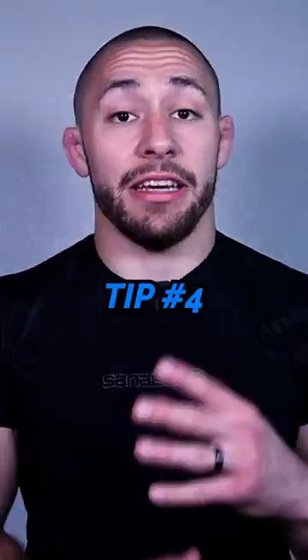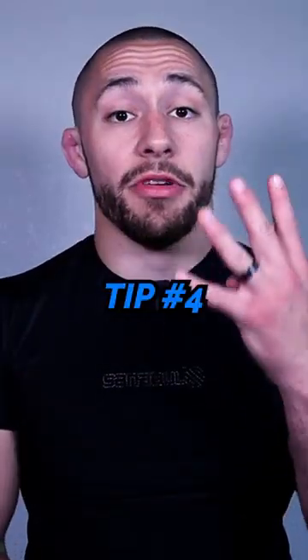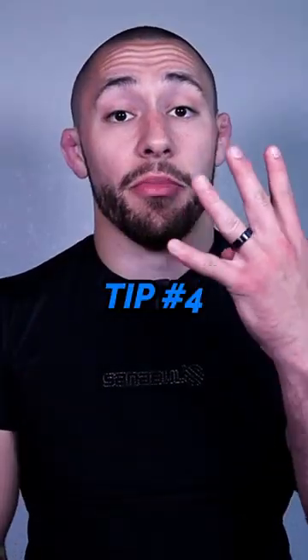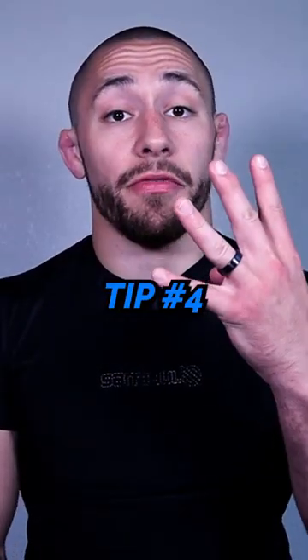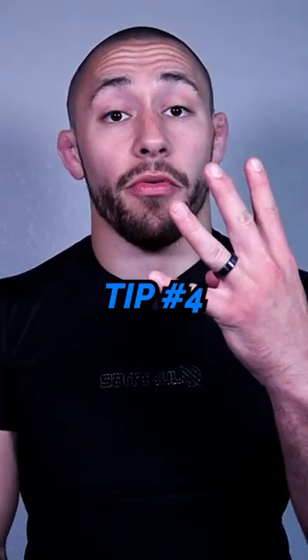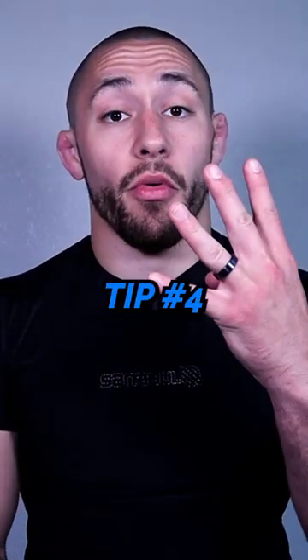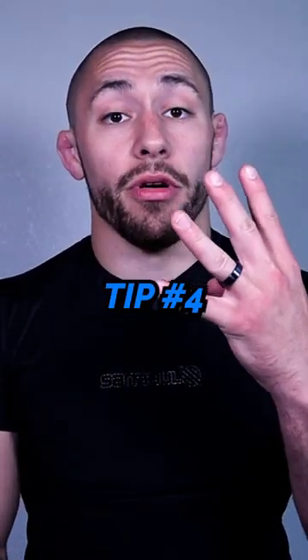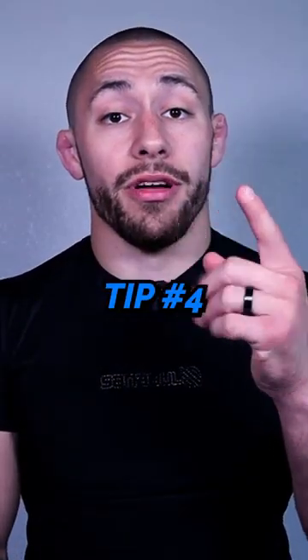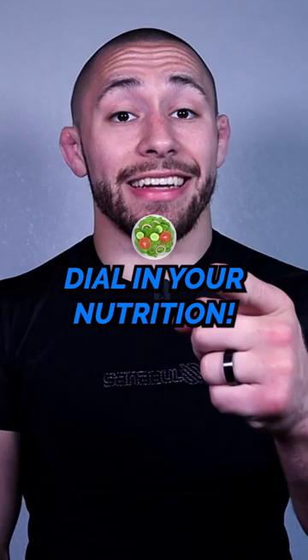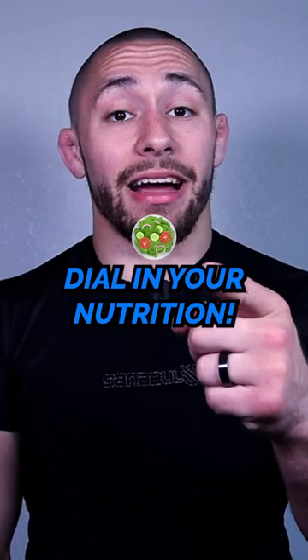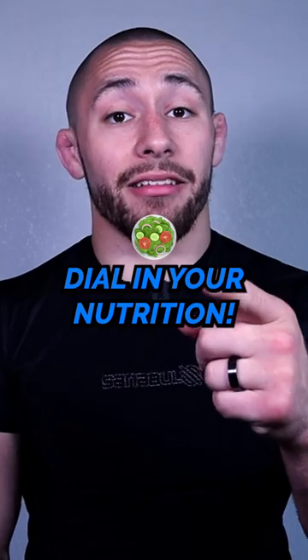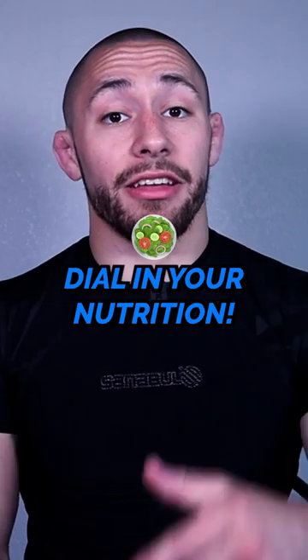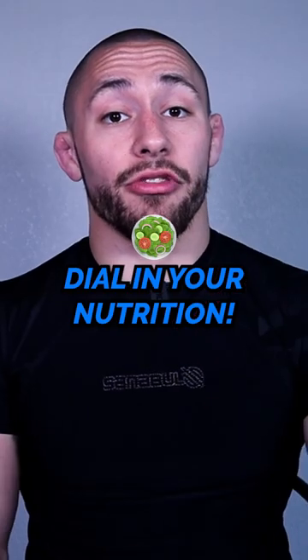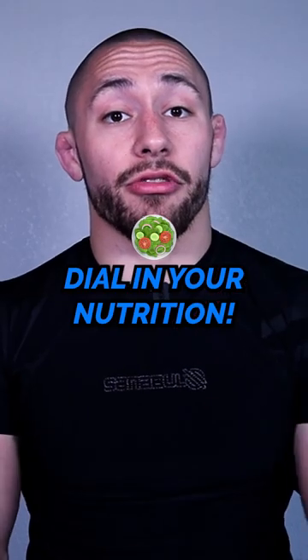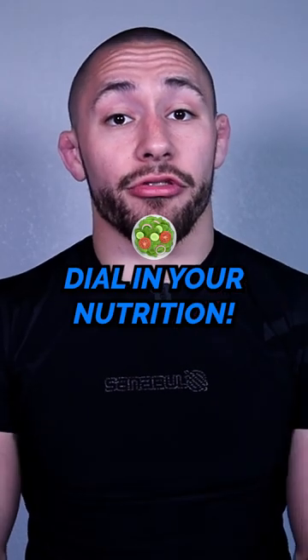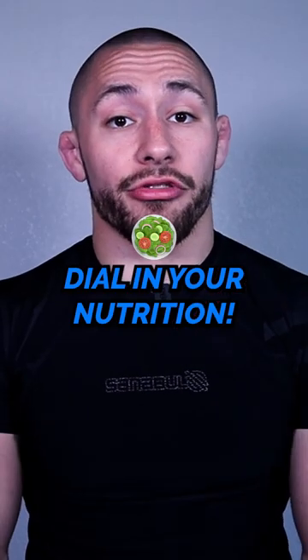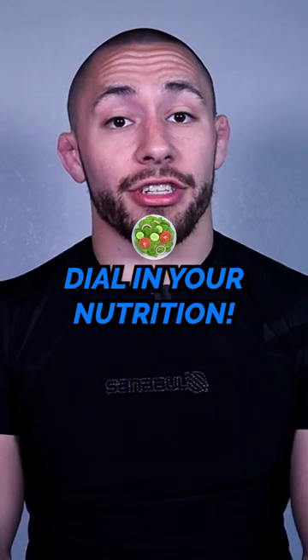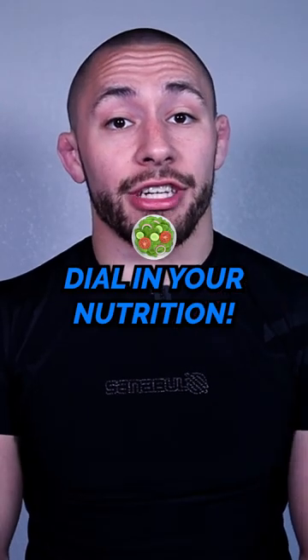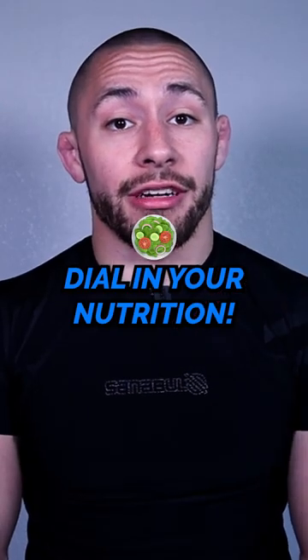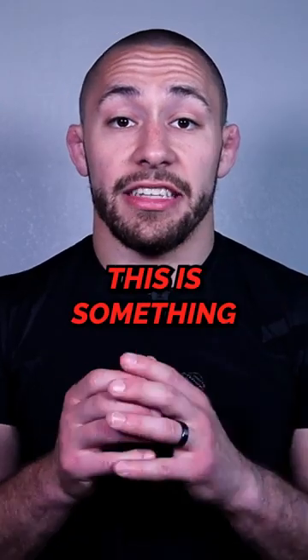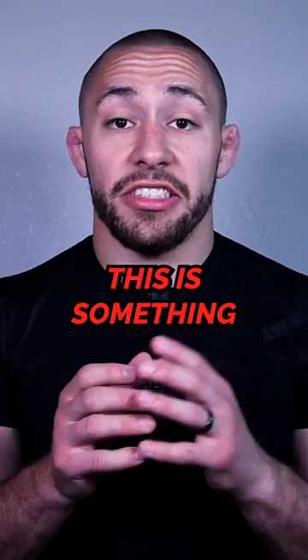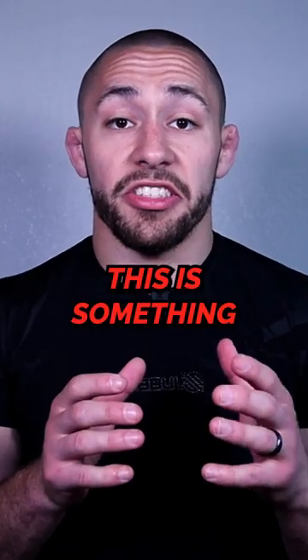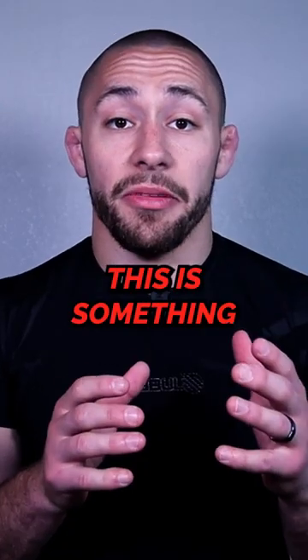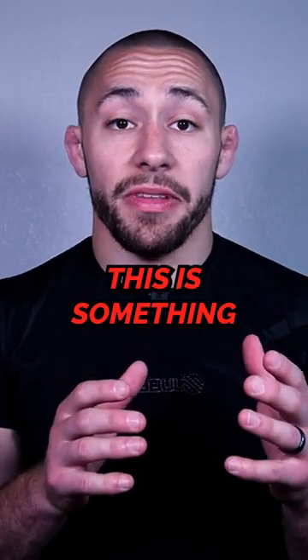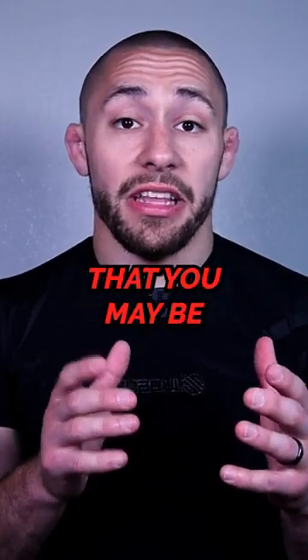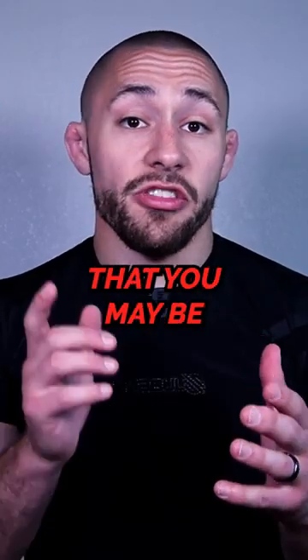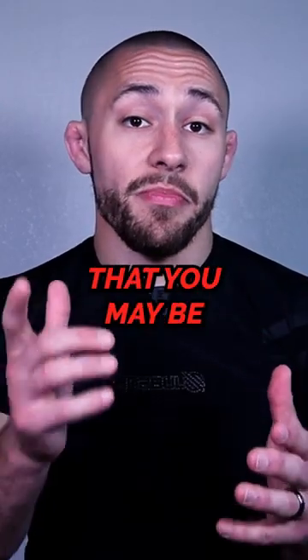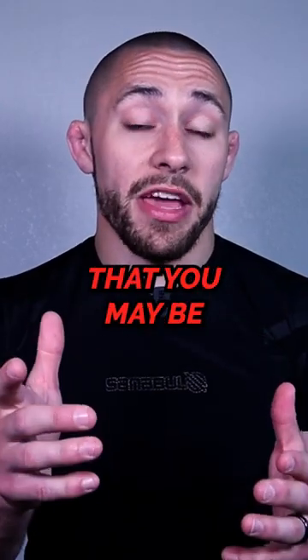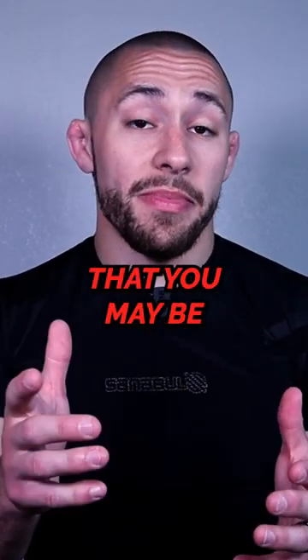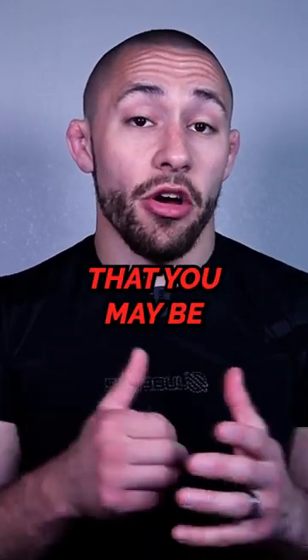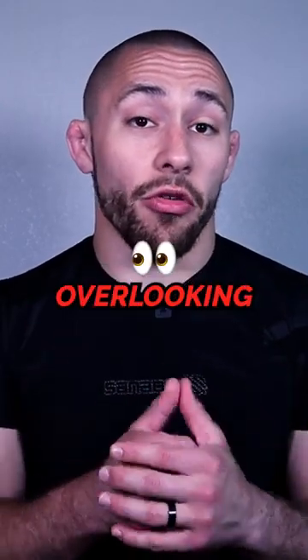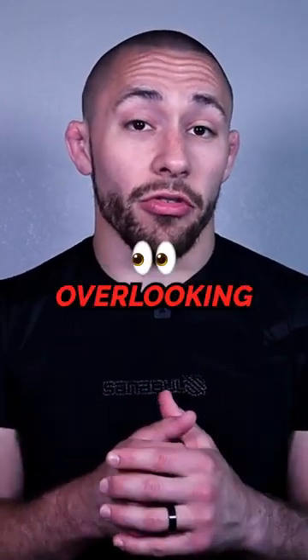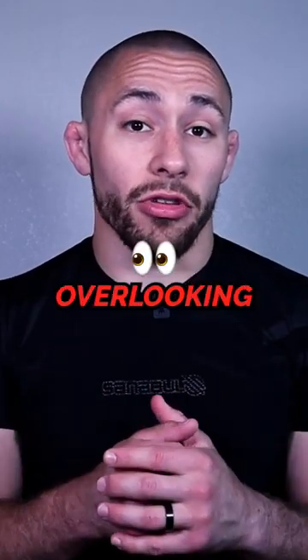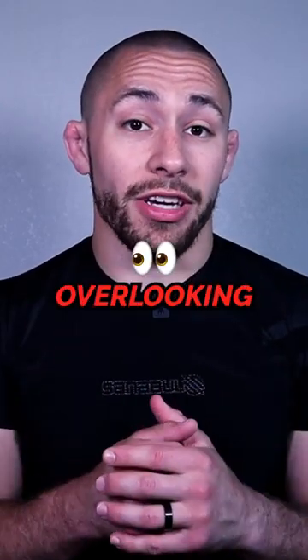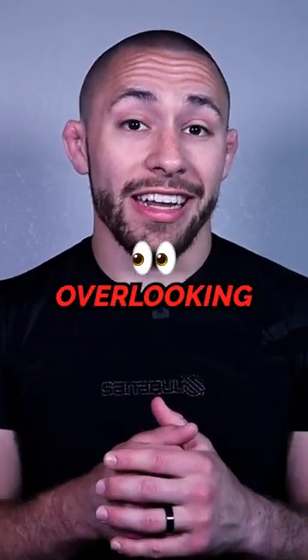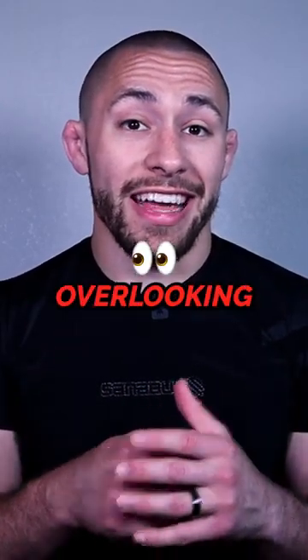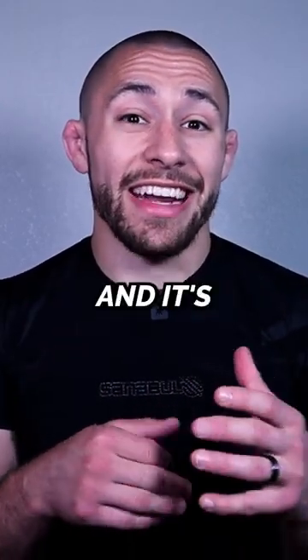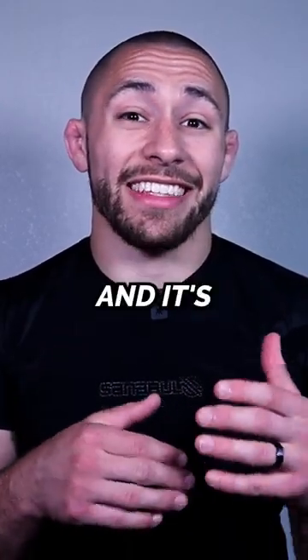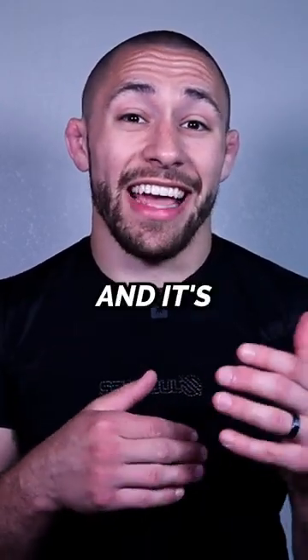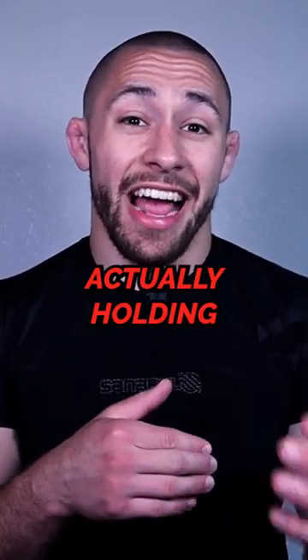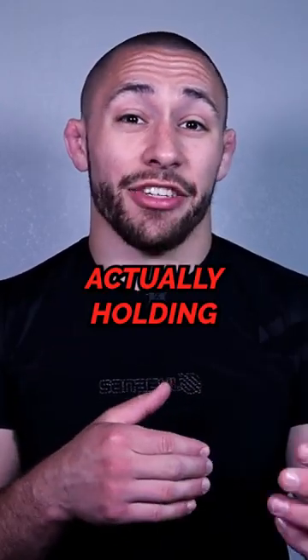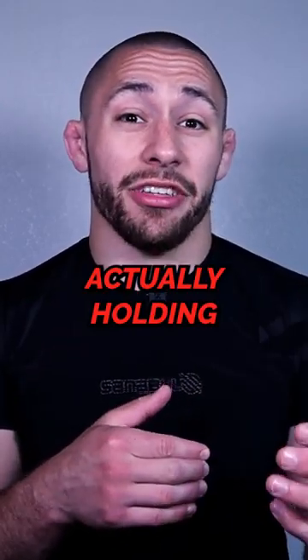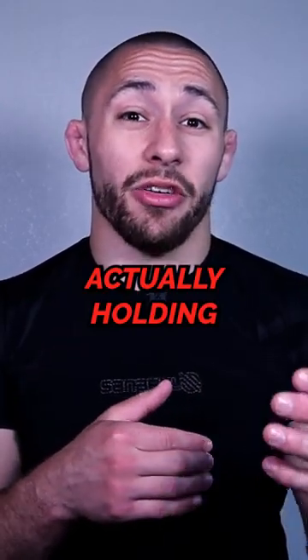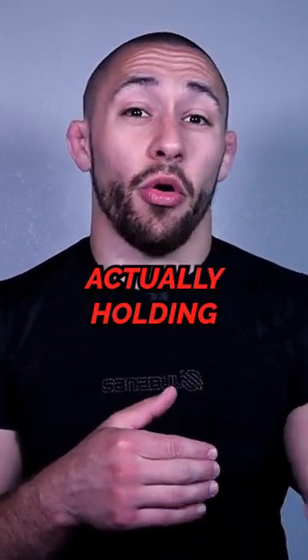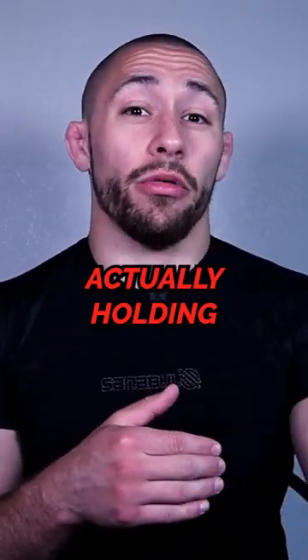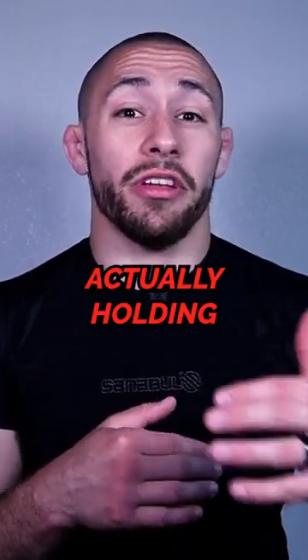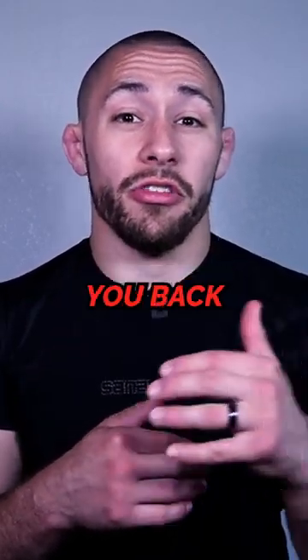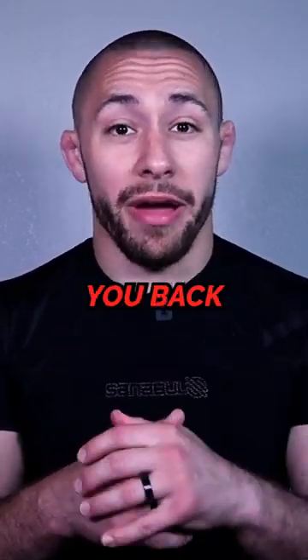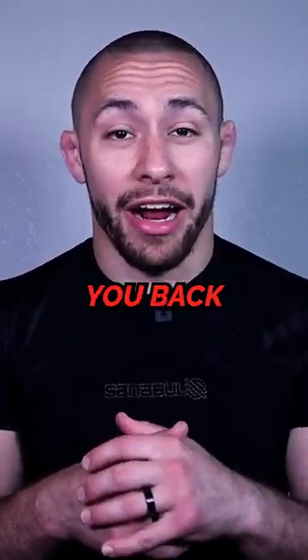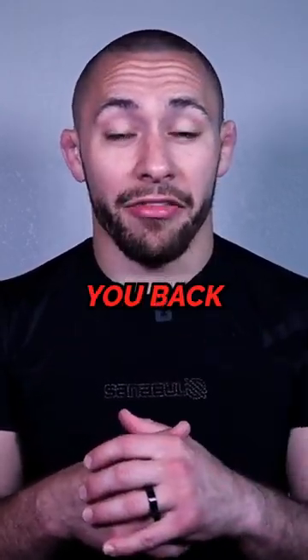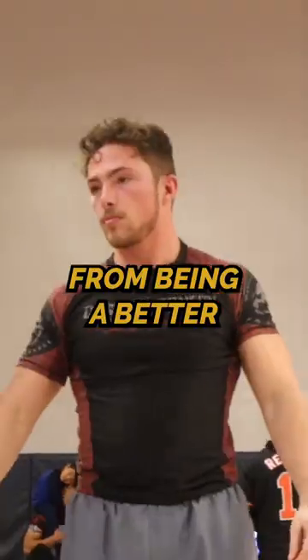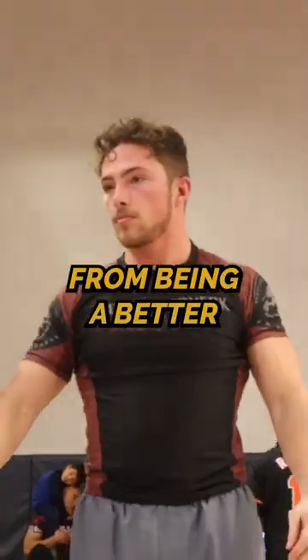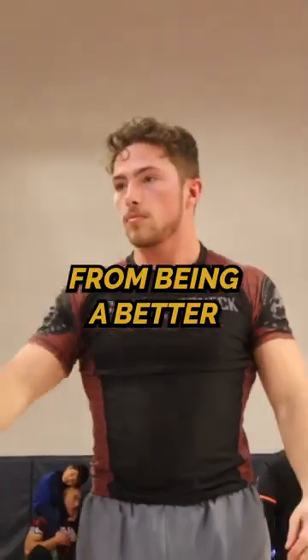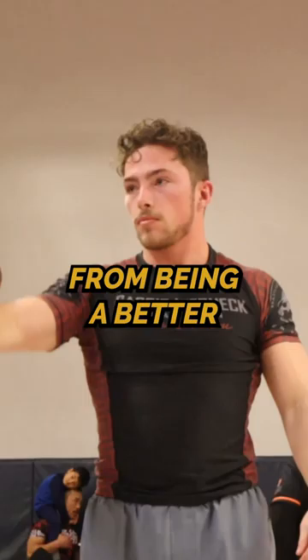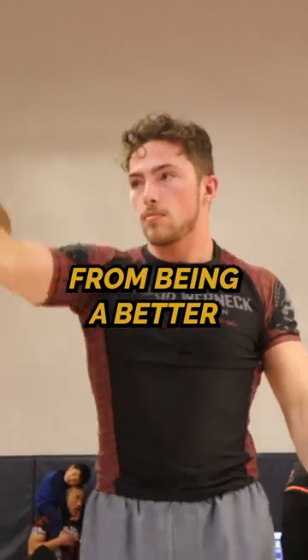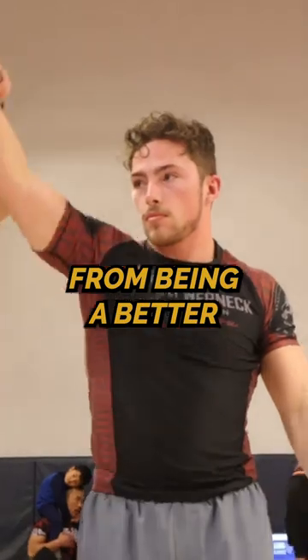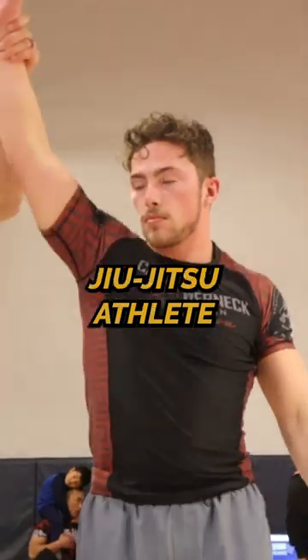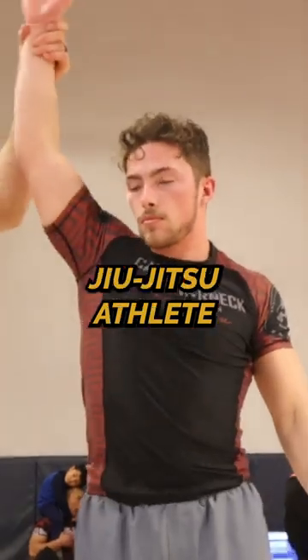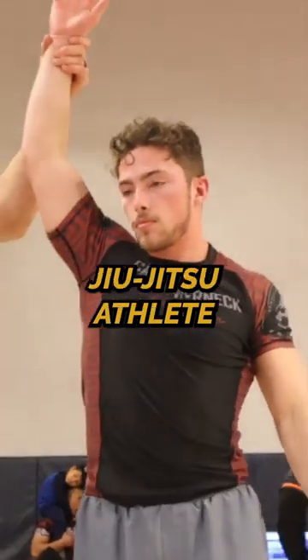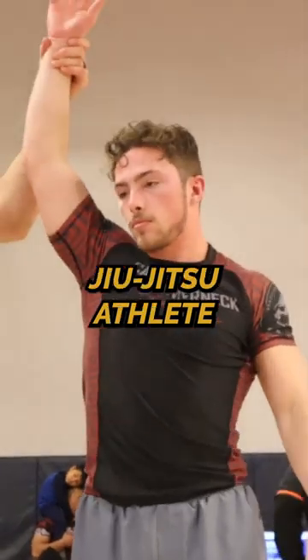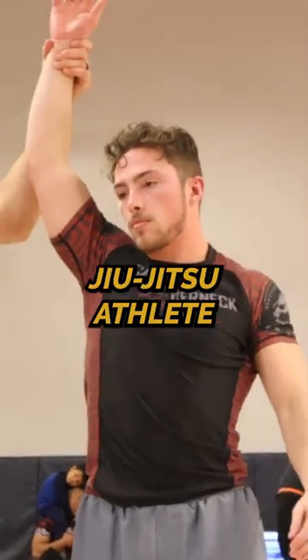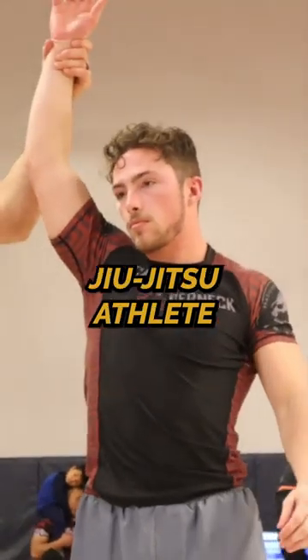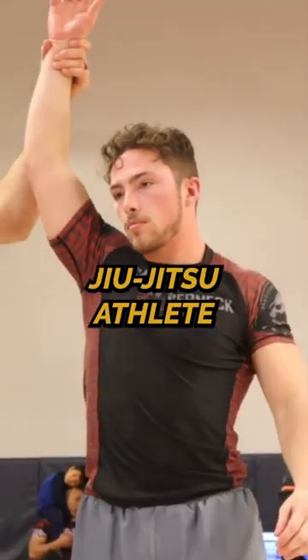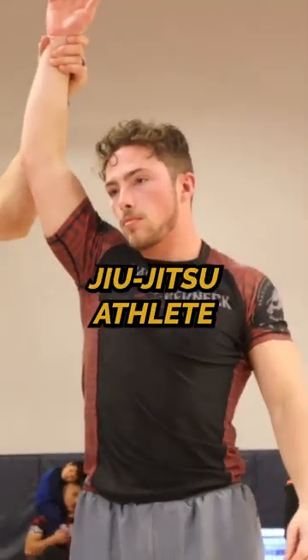Tip number four: dial in your nutrition. This is something that you may be overlooking, and it's actually holding you back from being a better Jiu-Jitsu athlete.